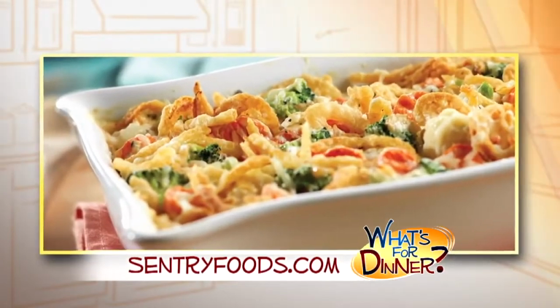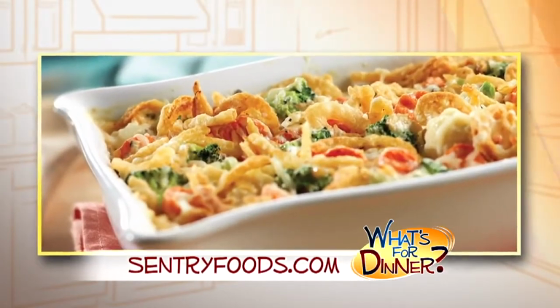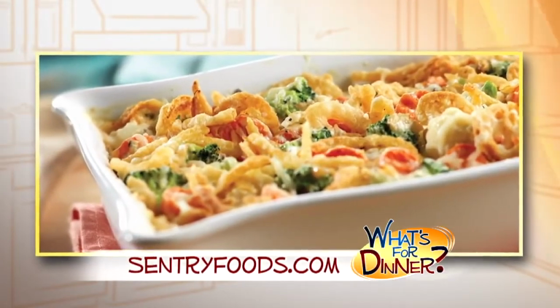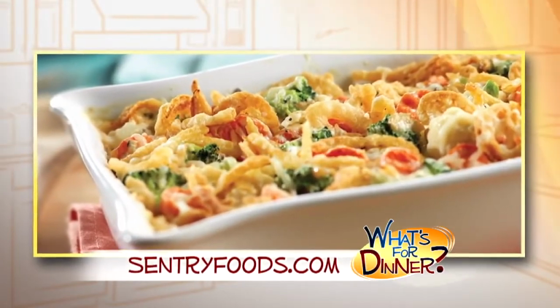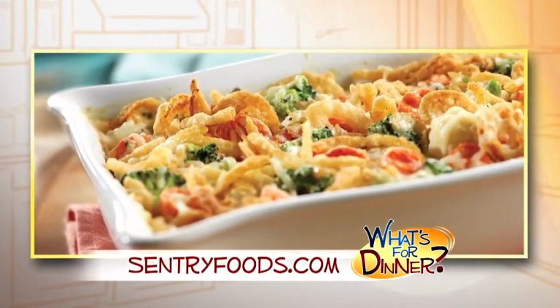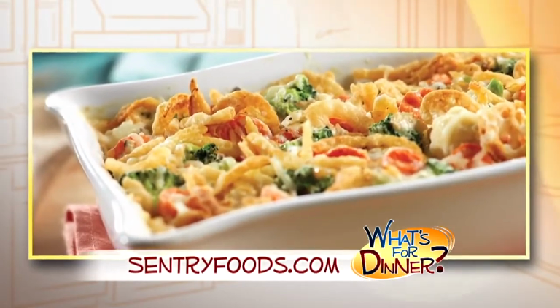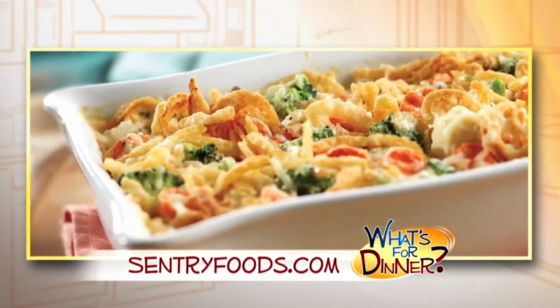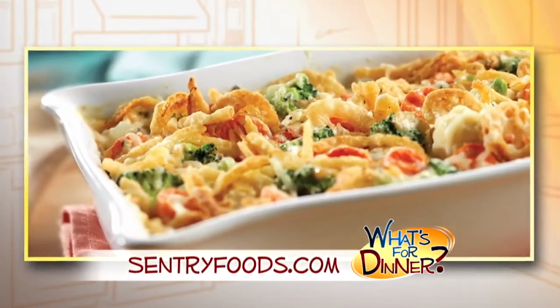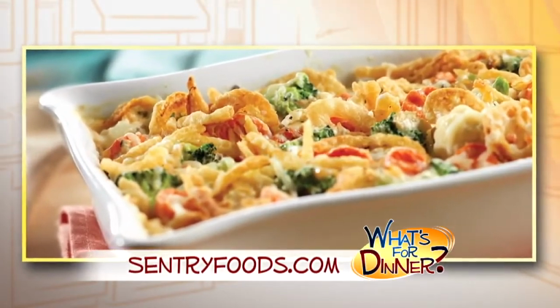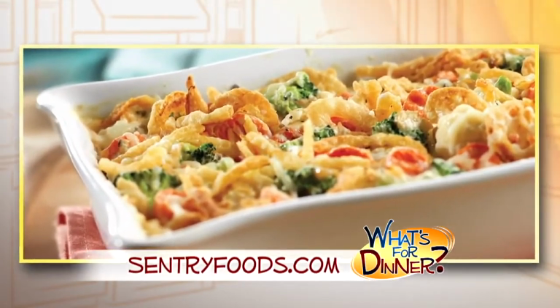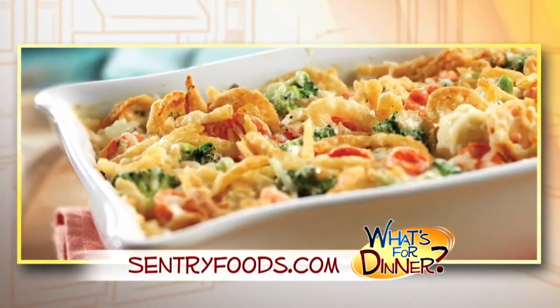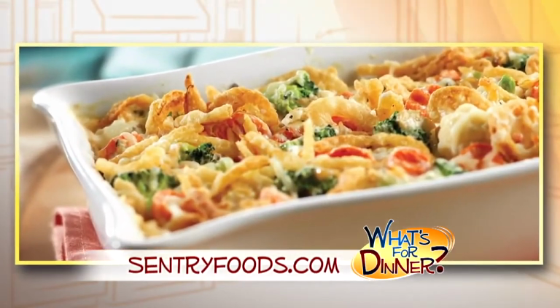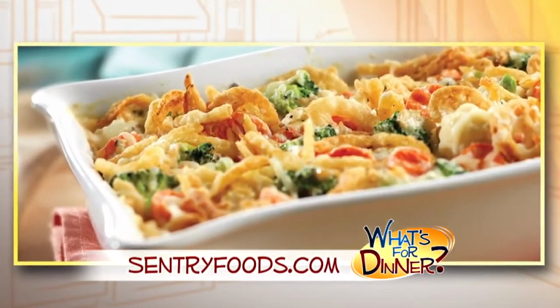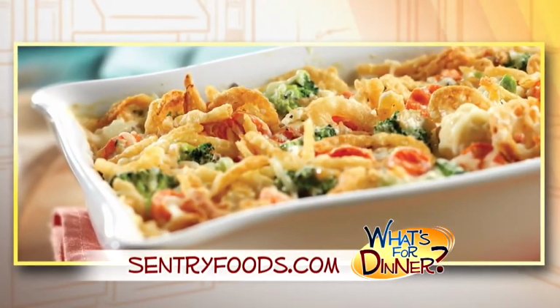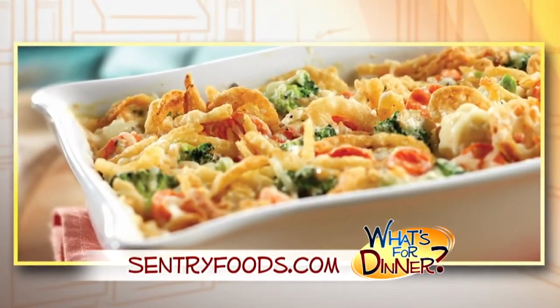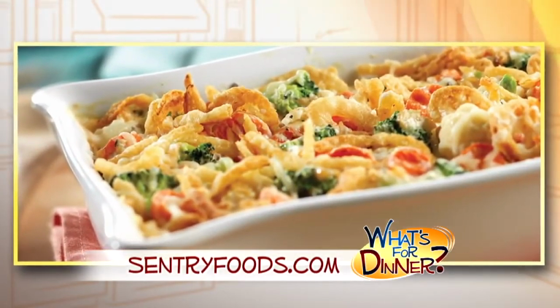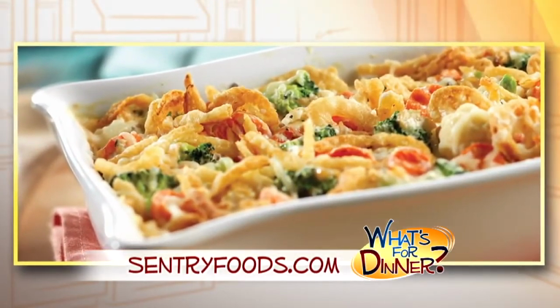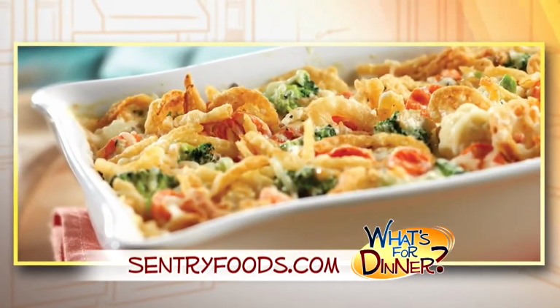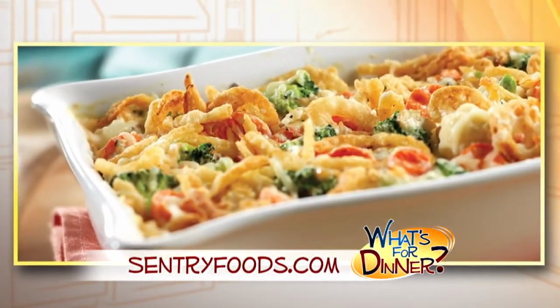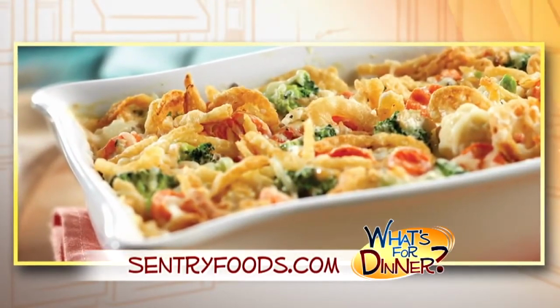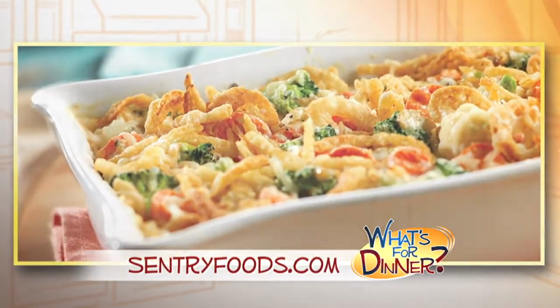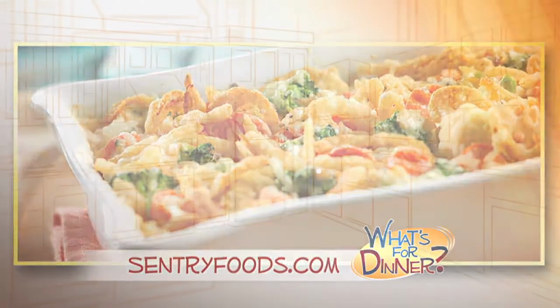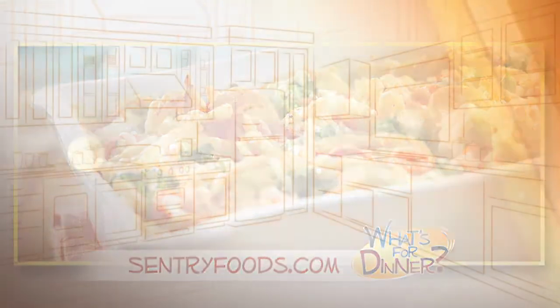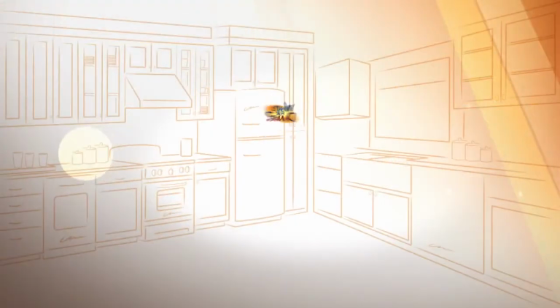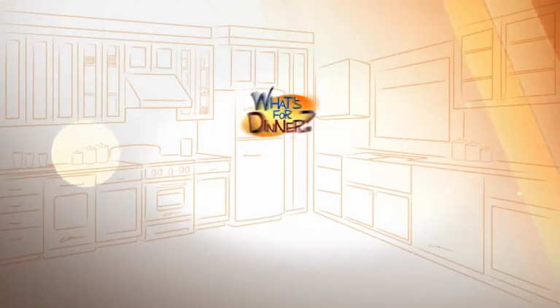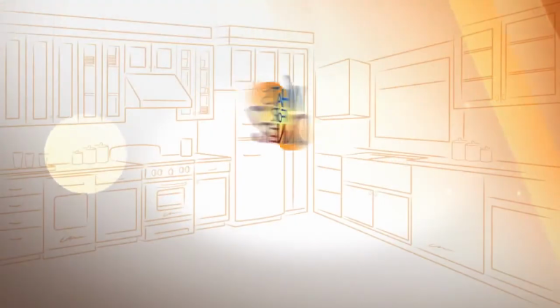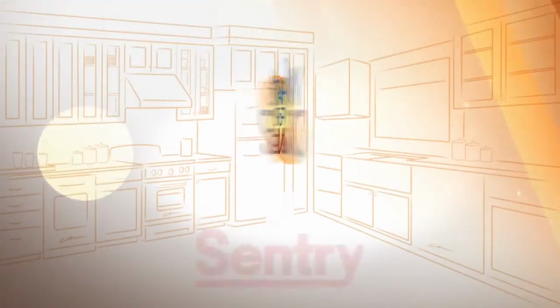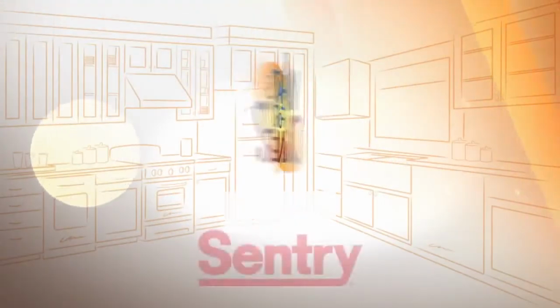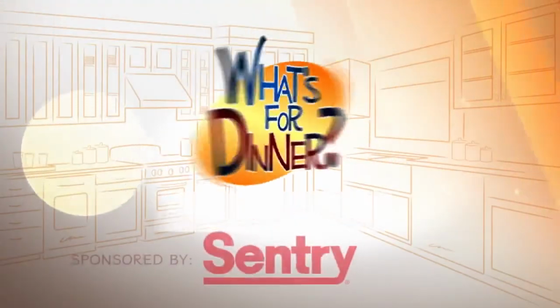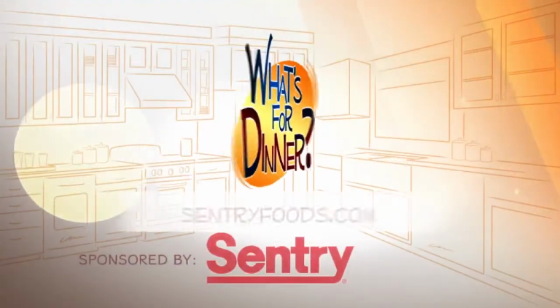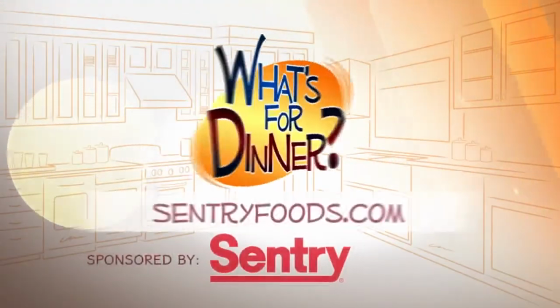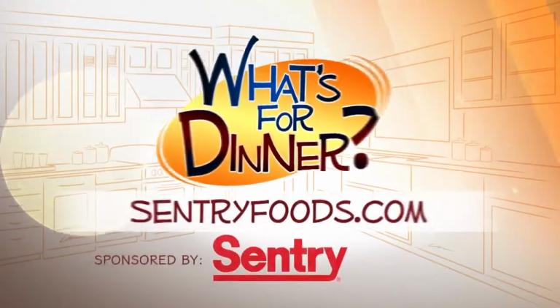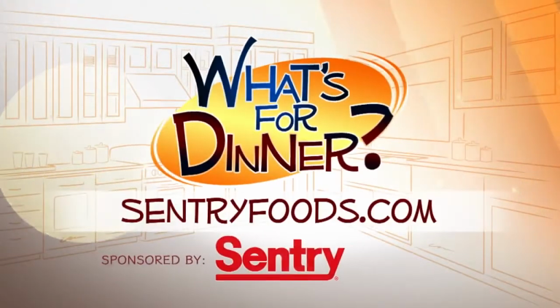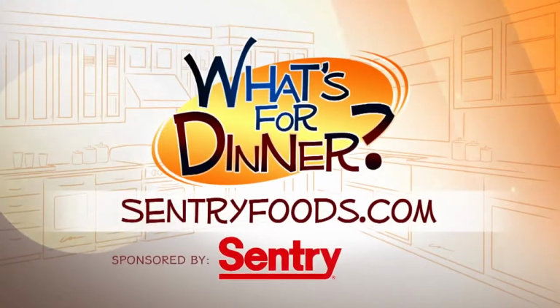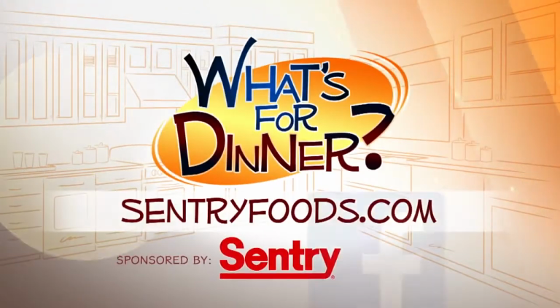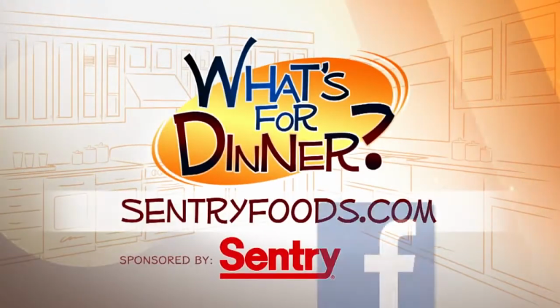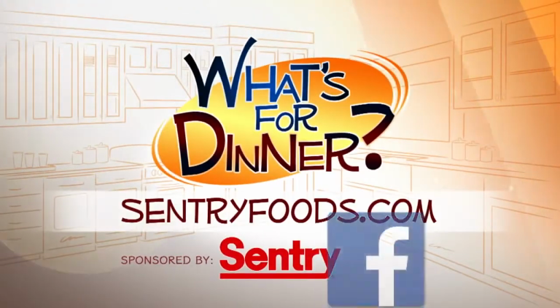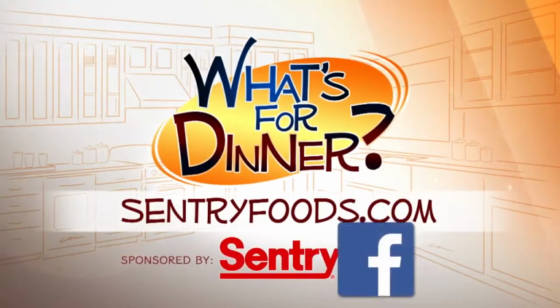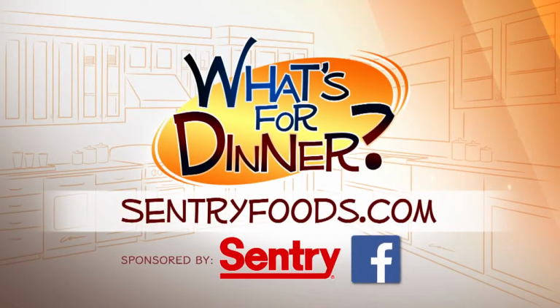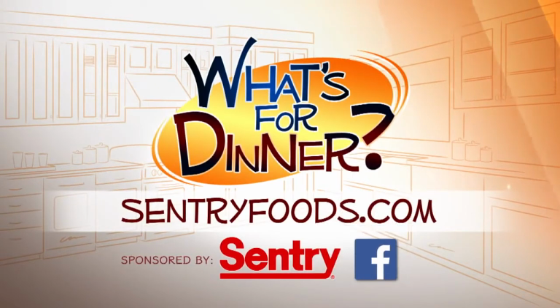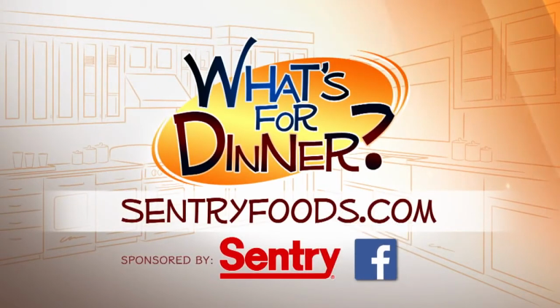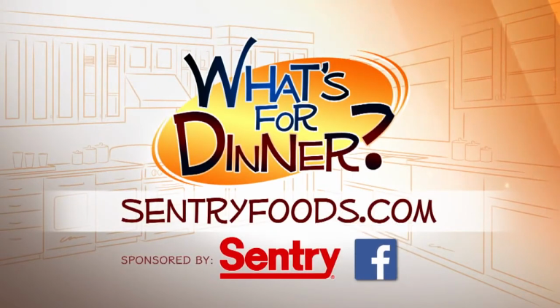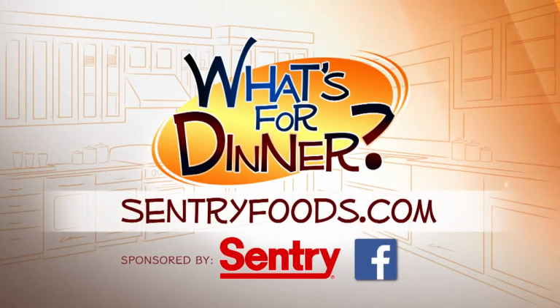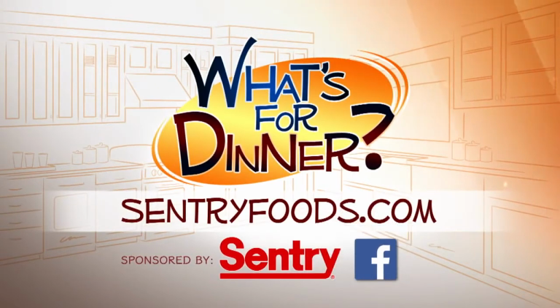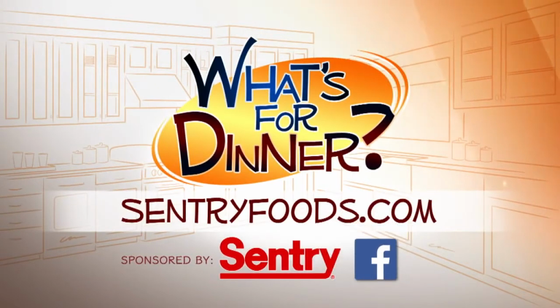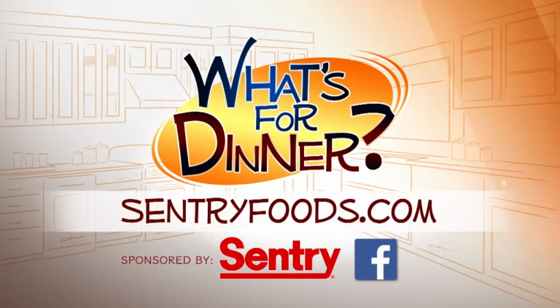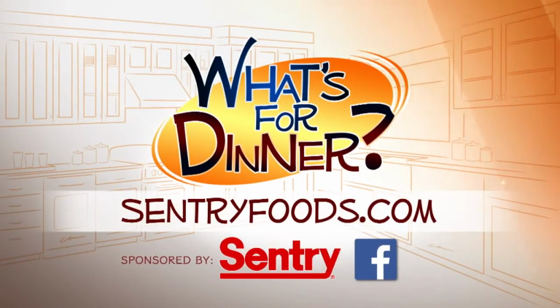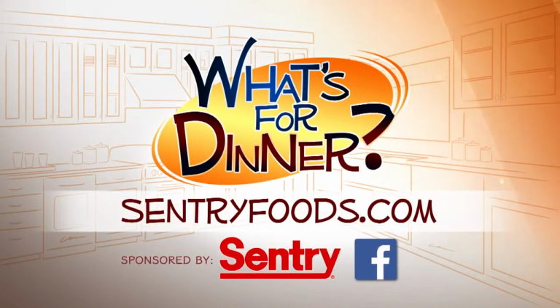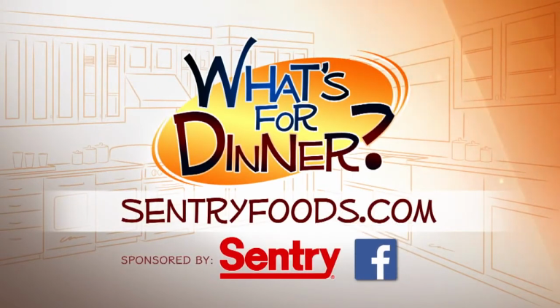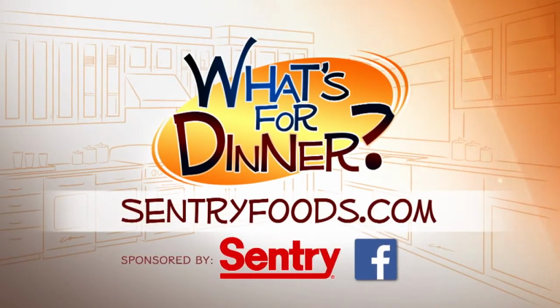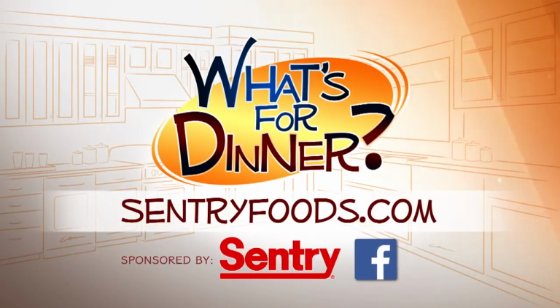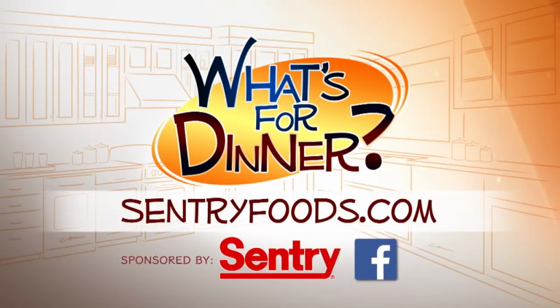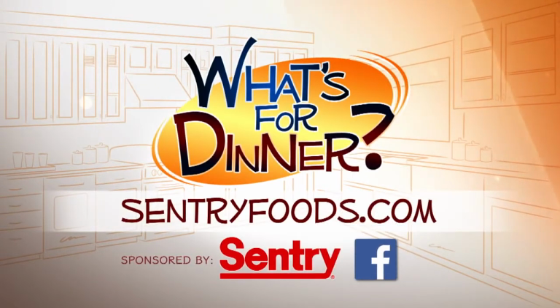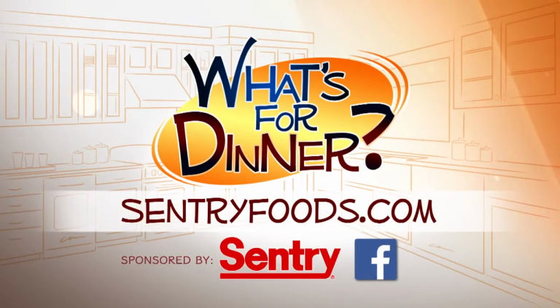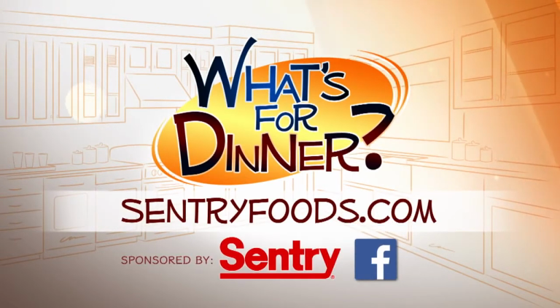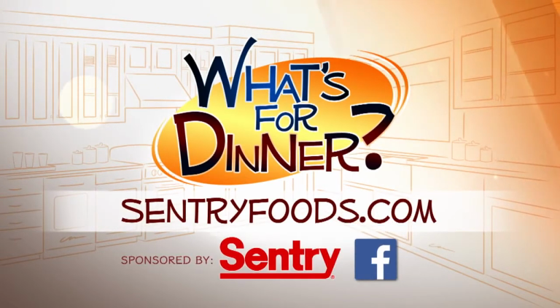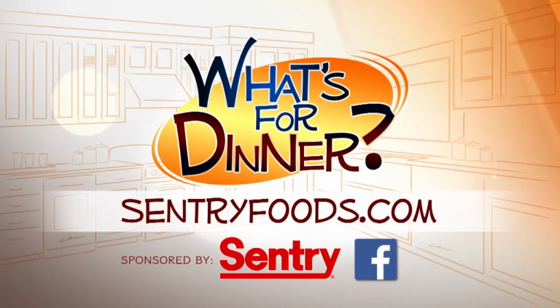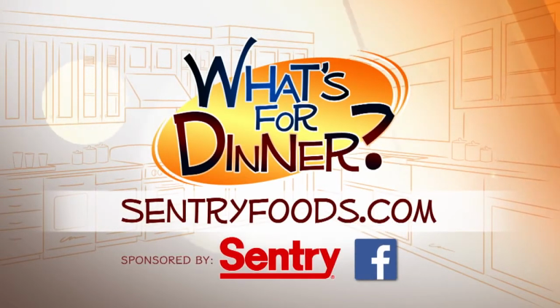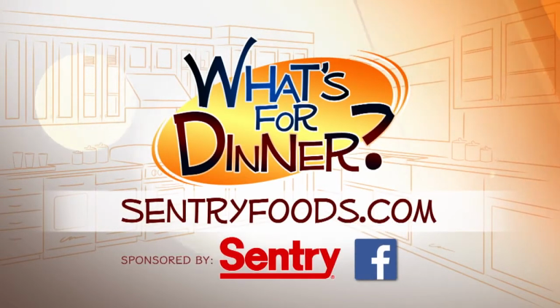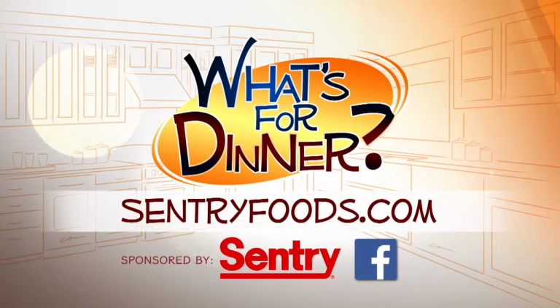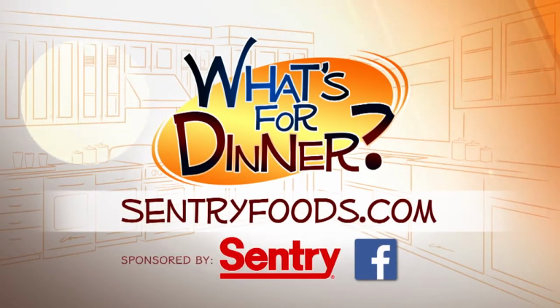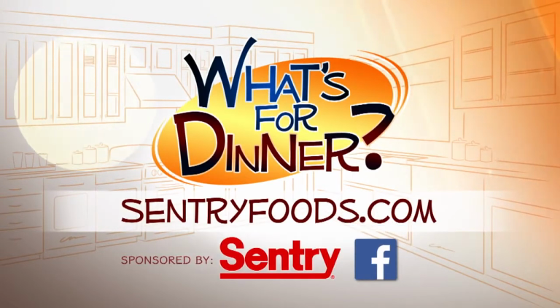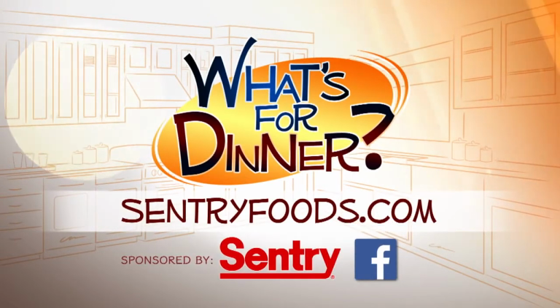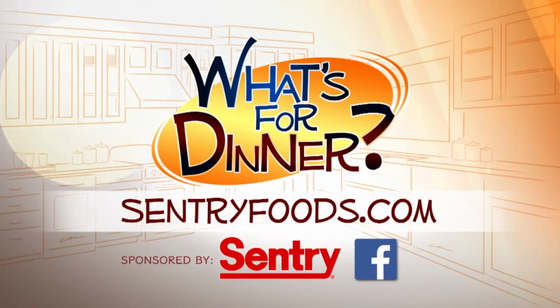It's also easy to reheat. You can find this recipe and great deals online at CenturyFoods.com — be sure to click on What's for Dinner.